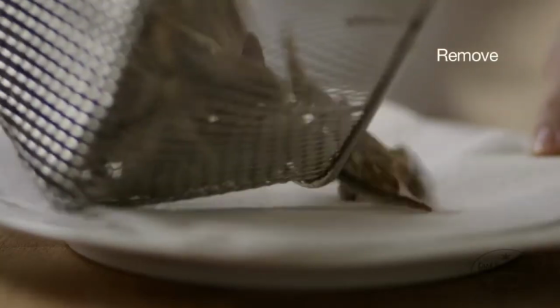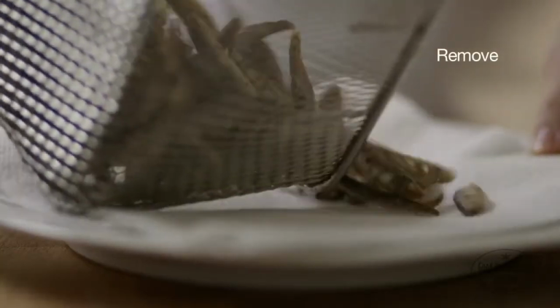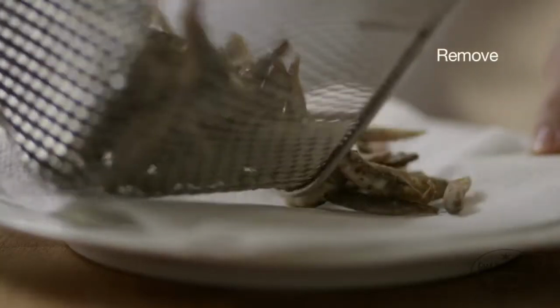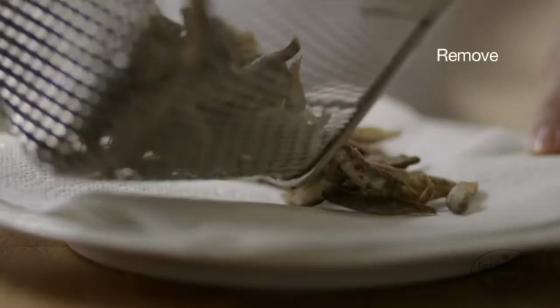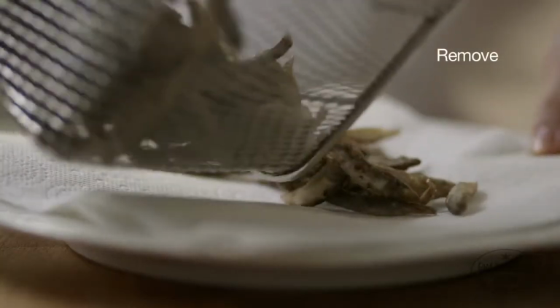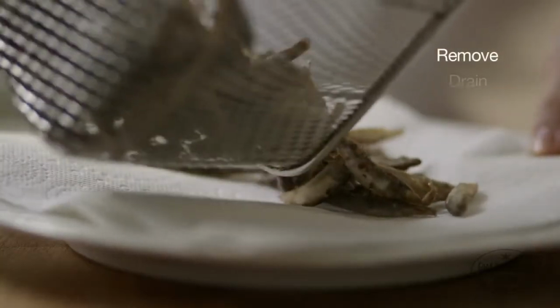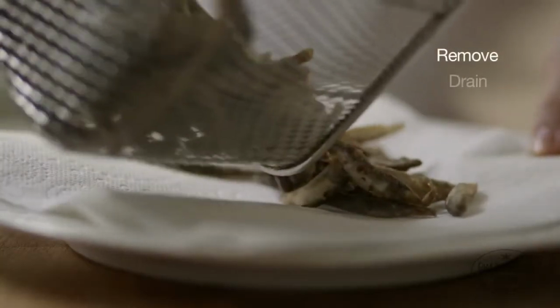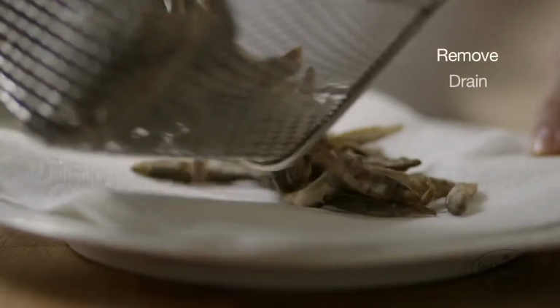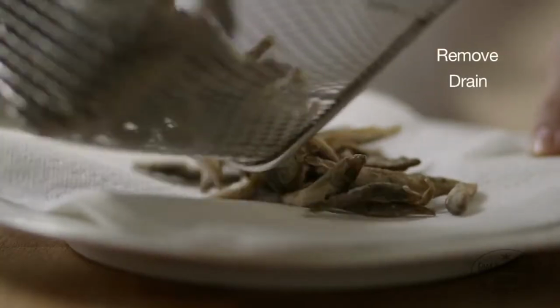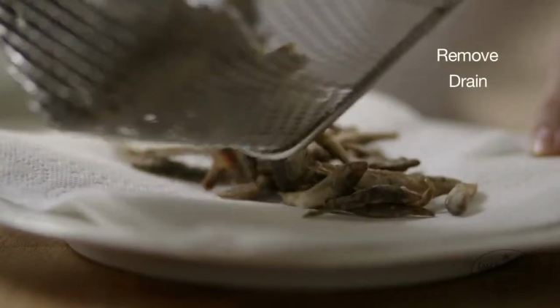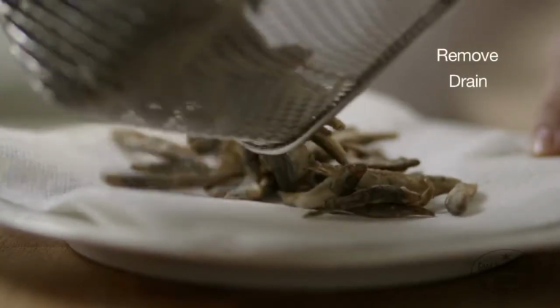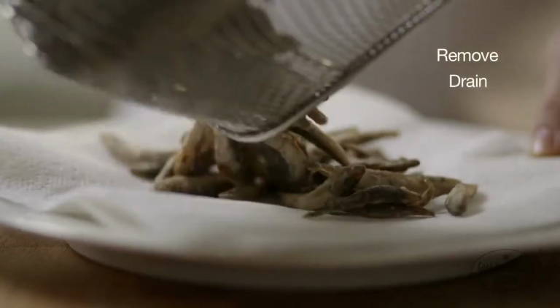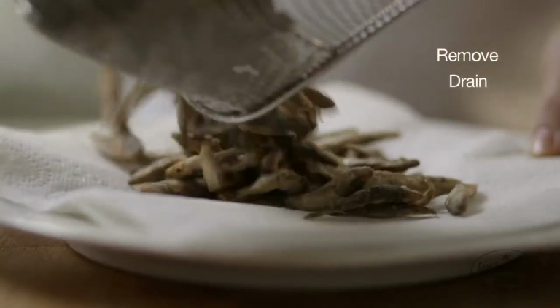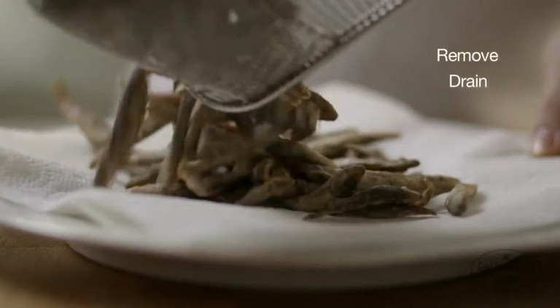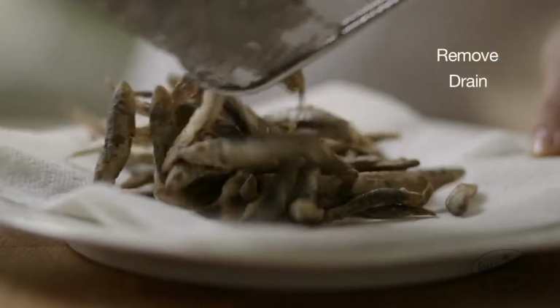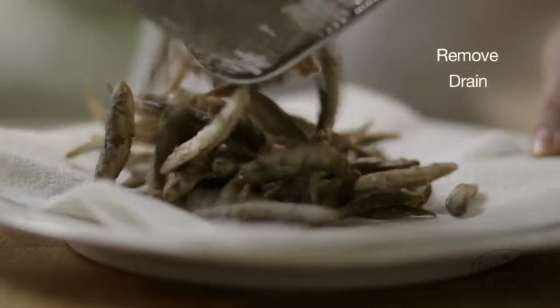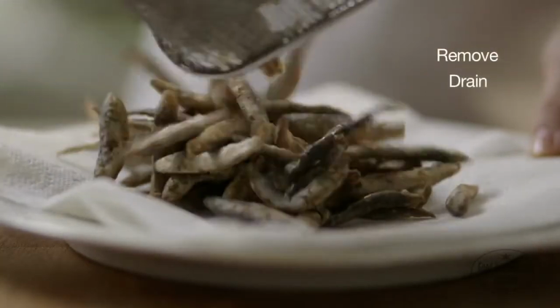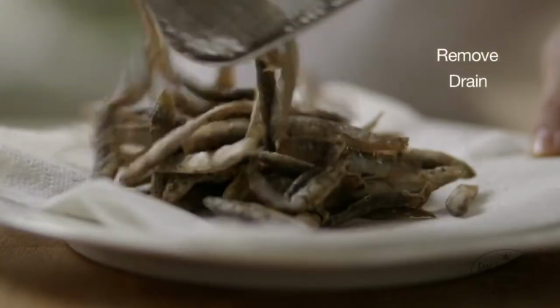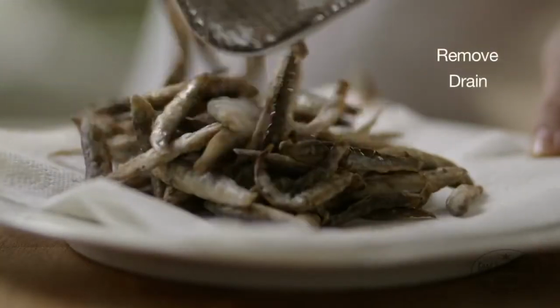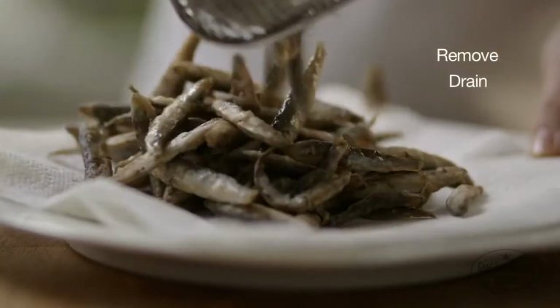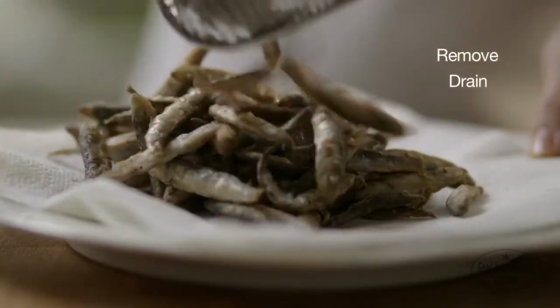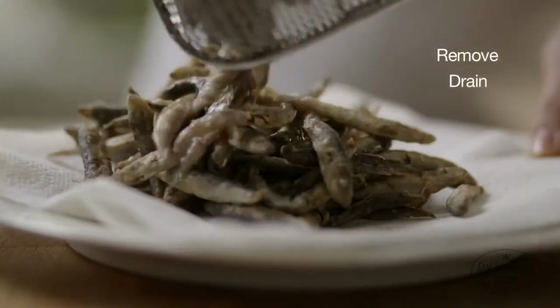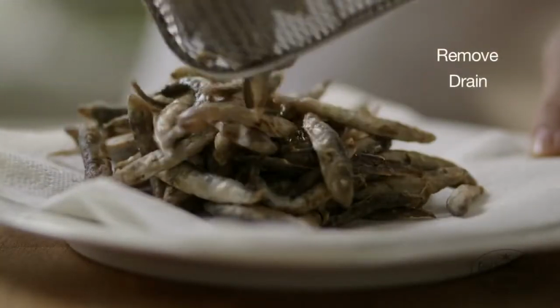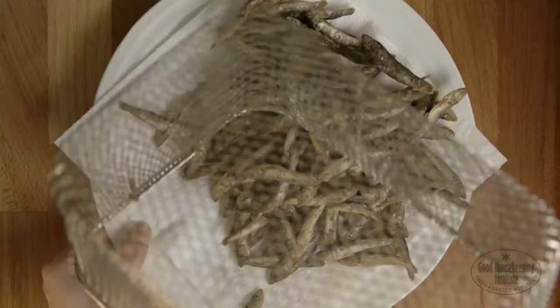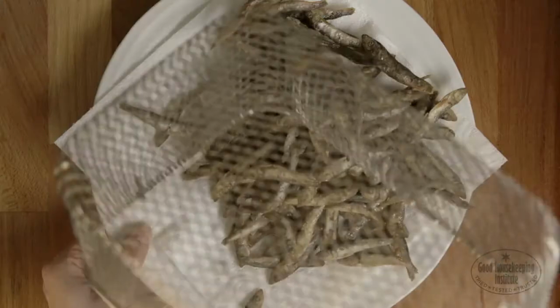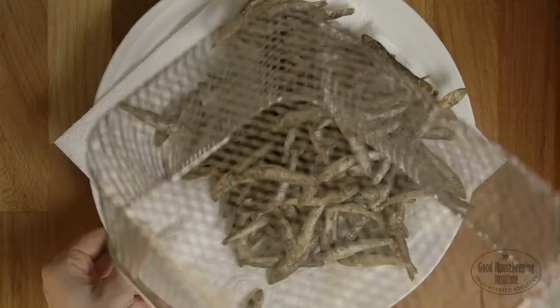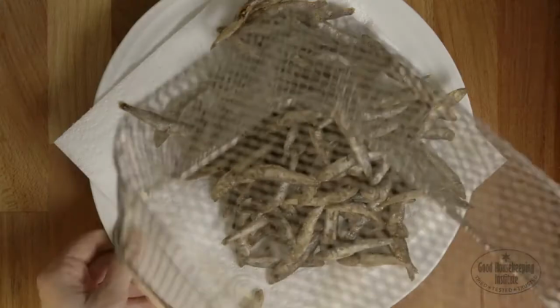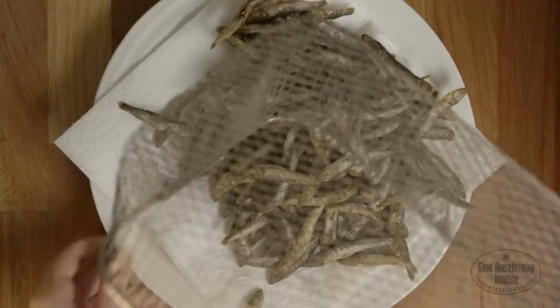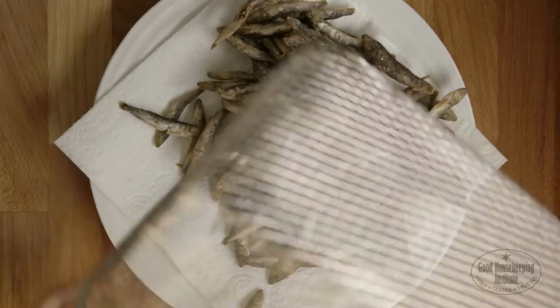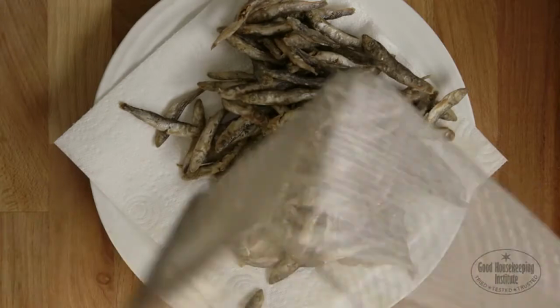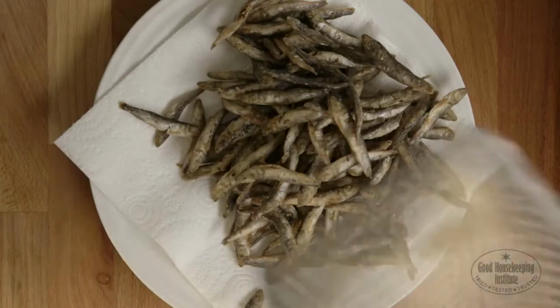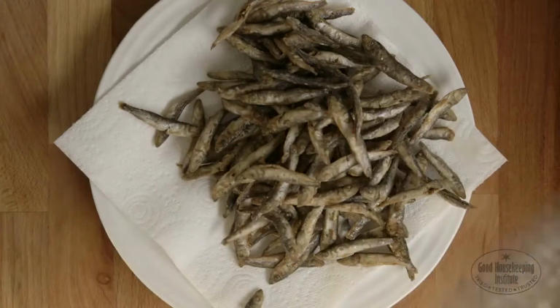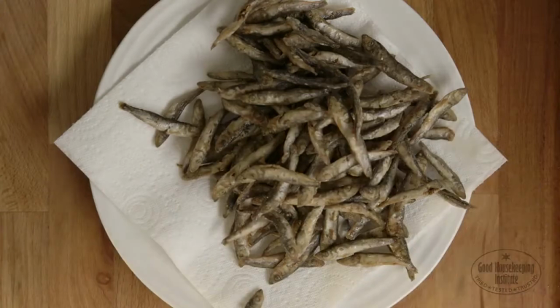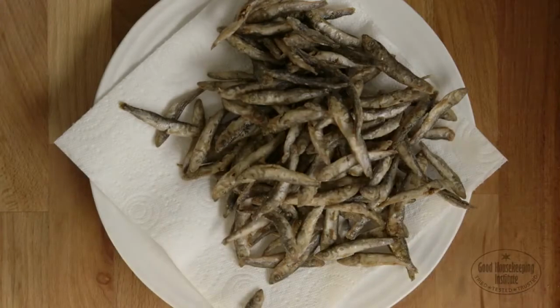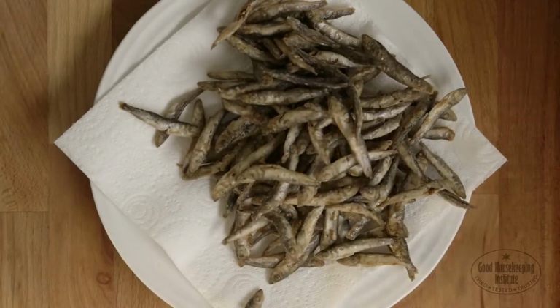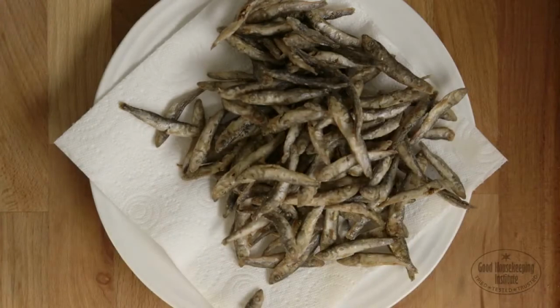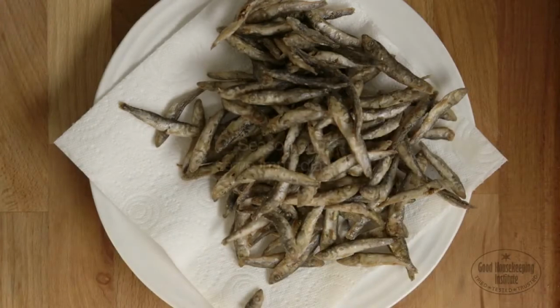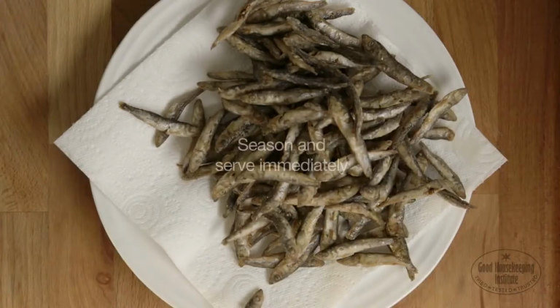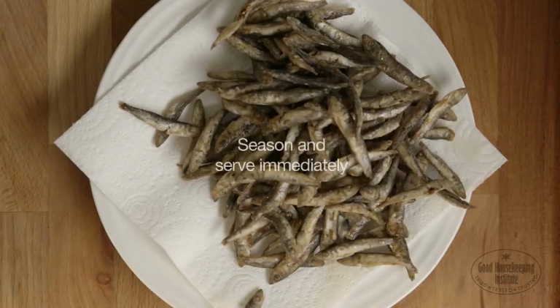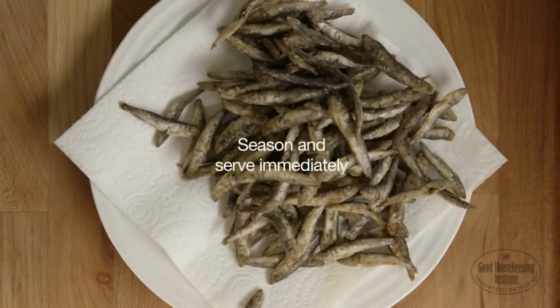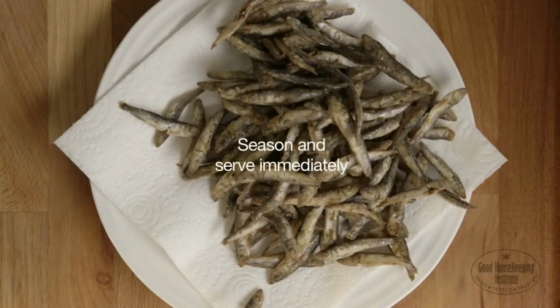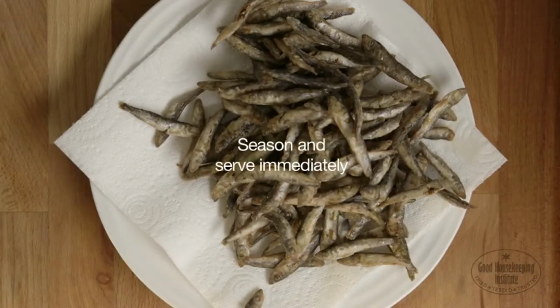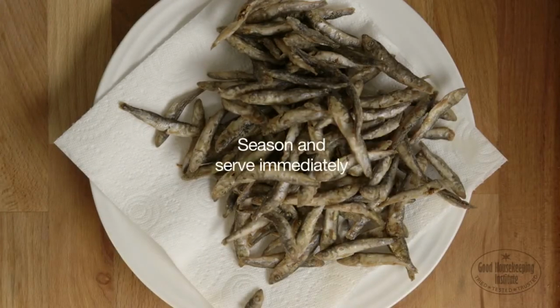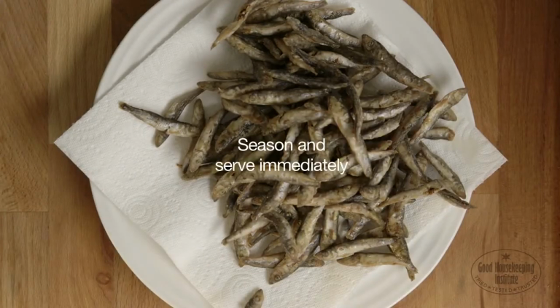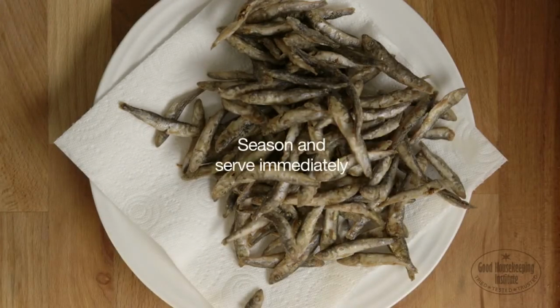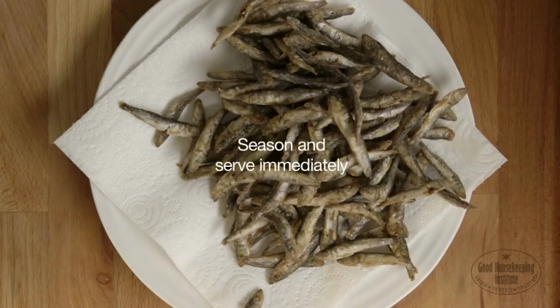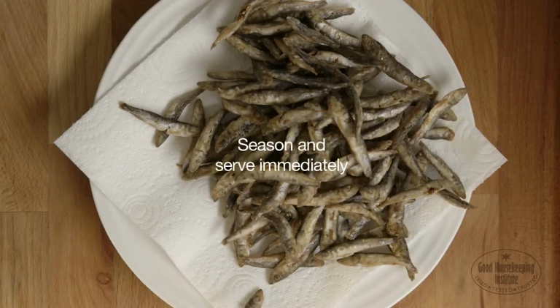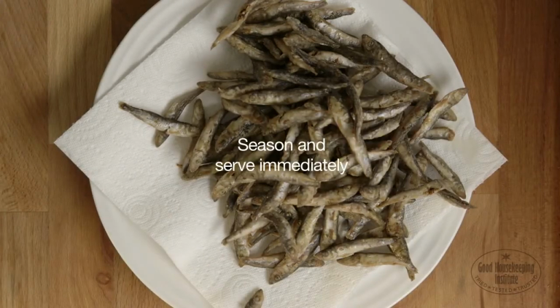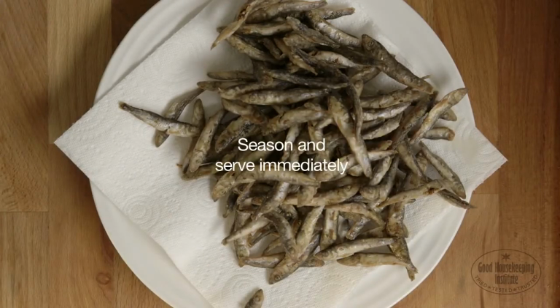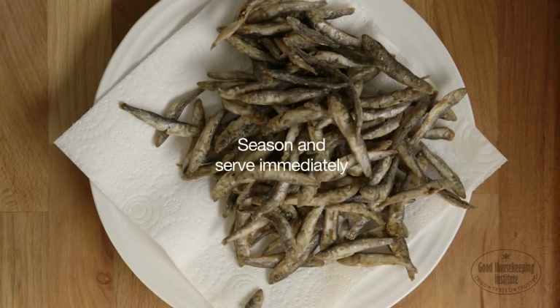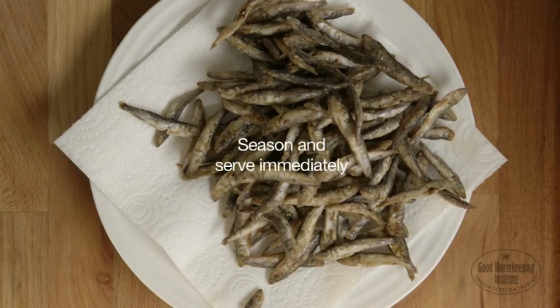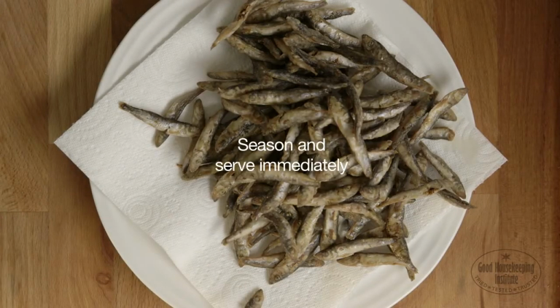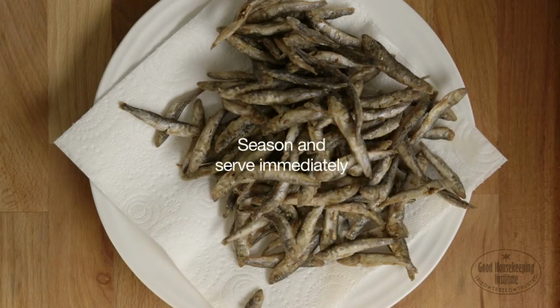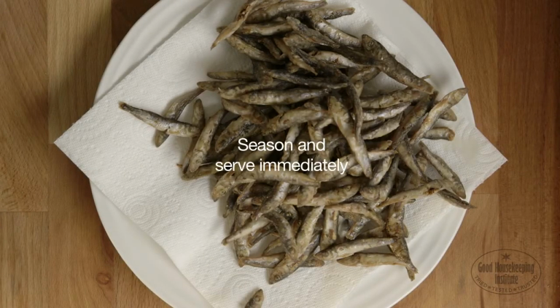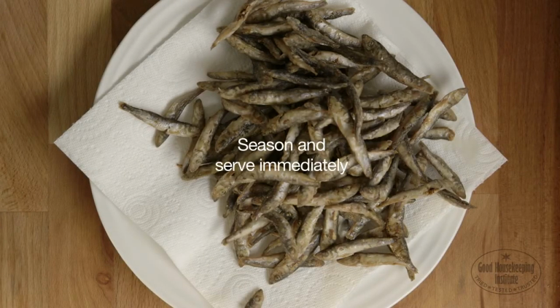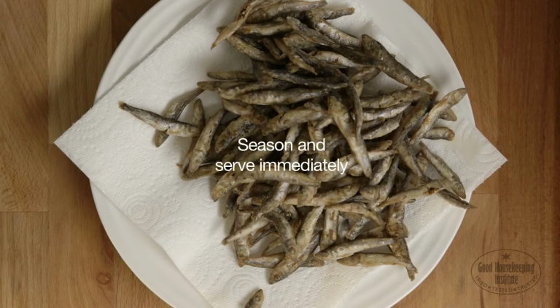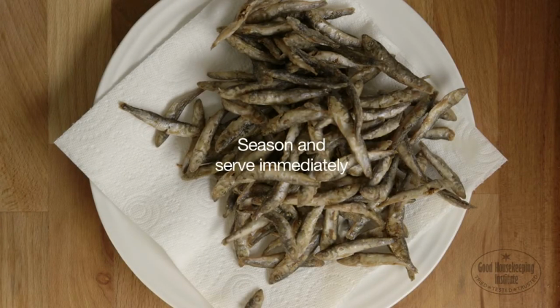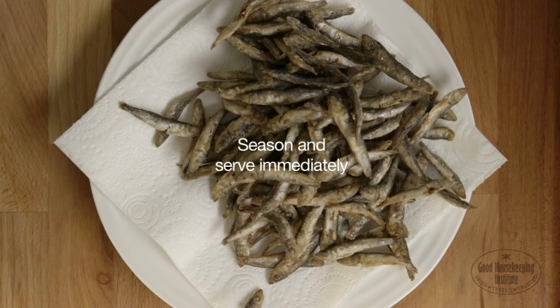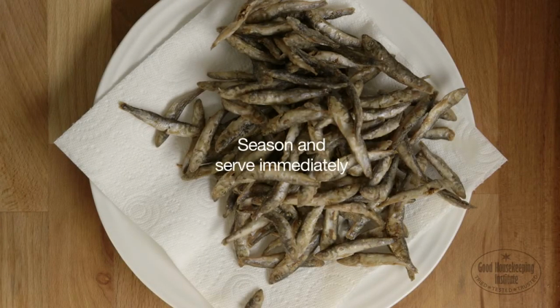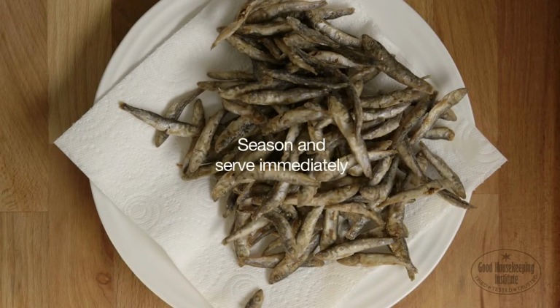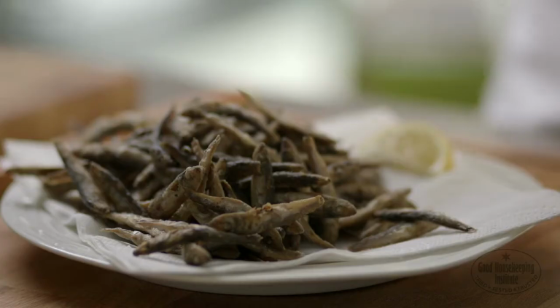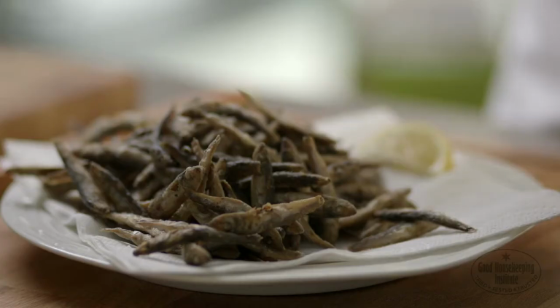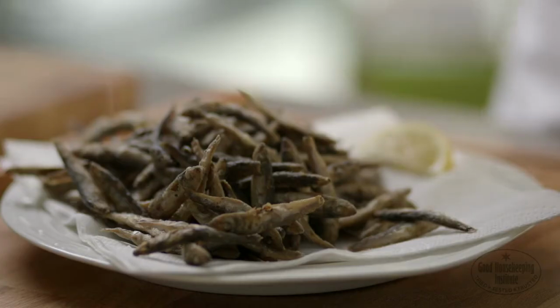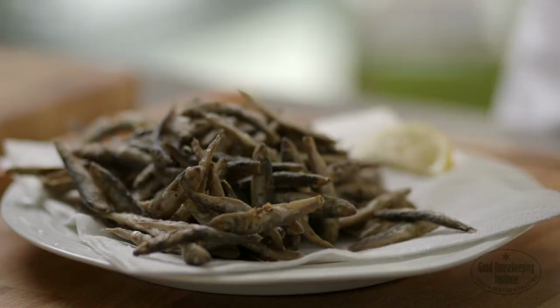Remove the white bait and drain briefly on kitchen paper. Season and serve immediately with lemon wedges.